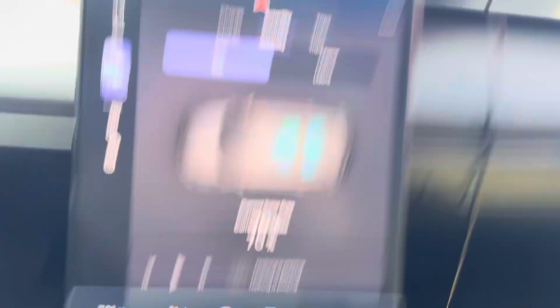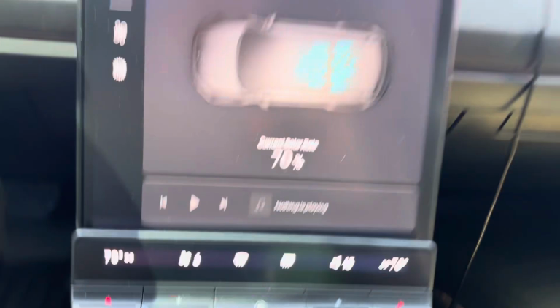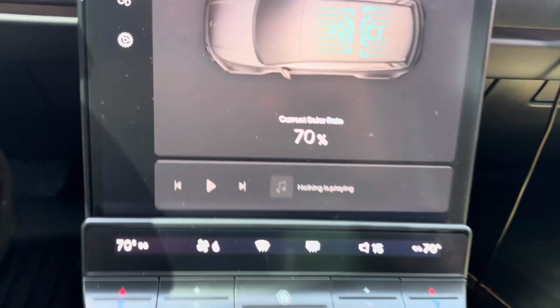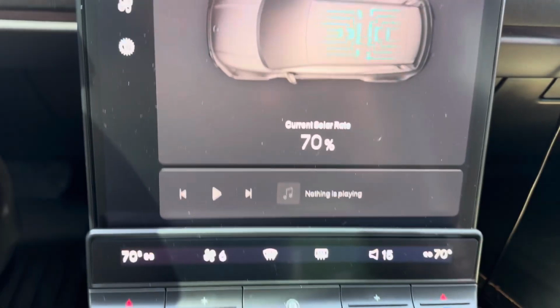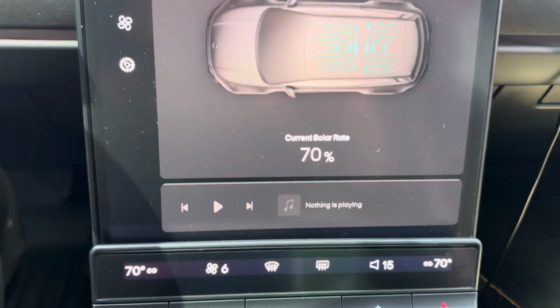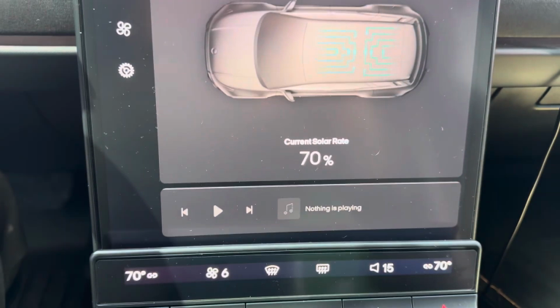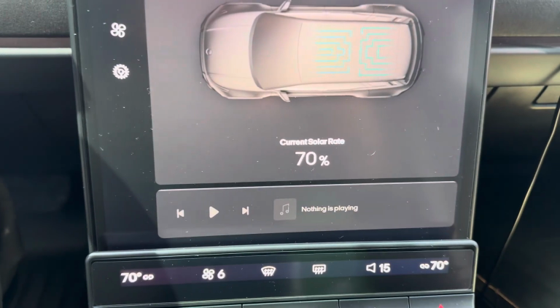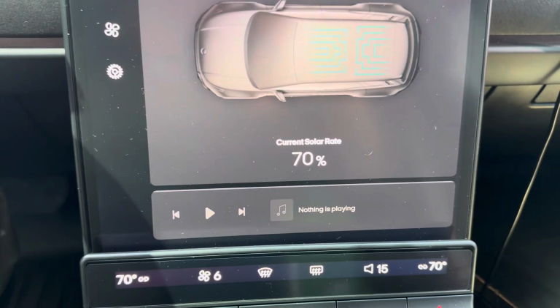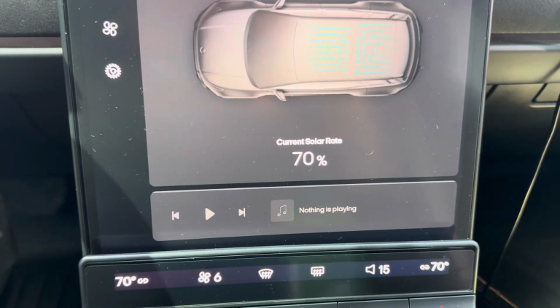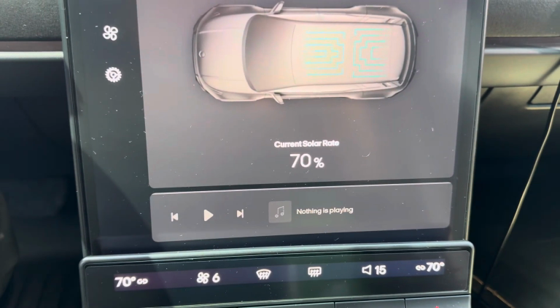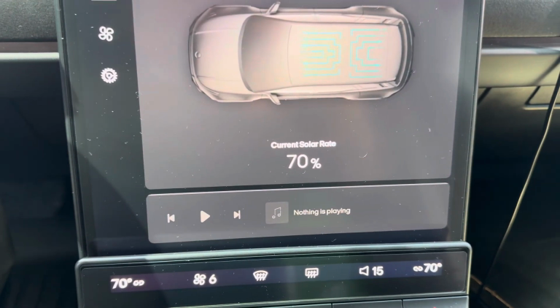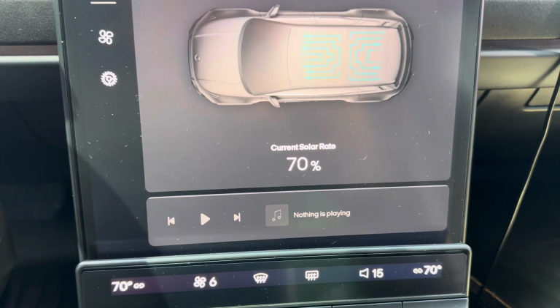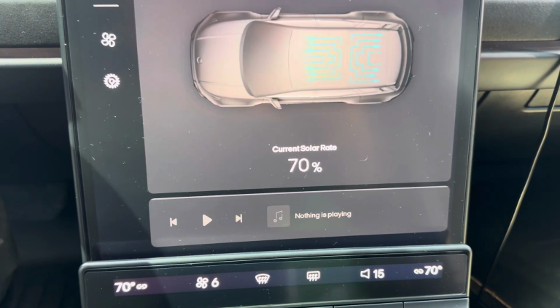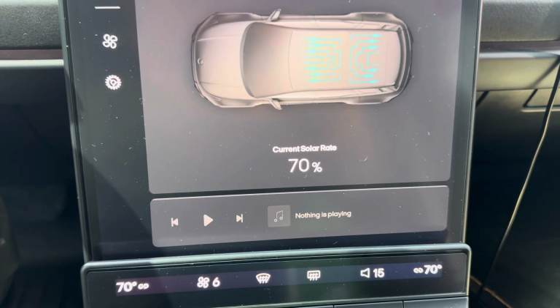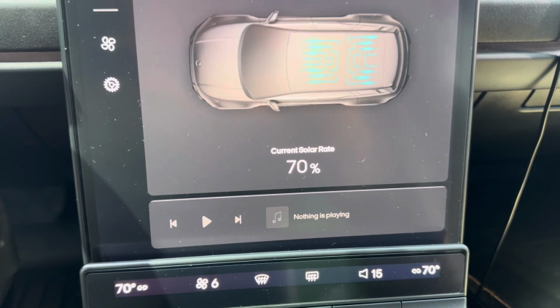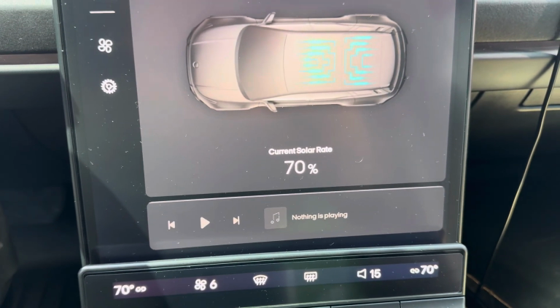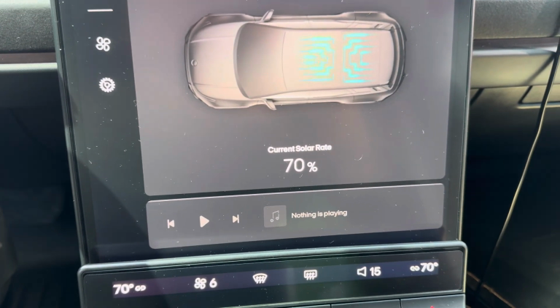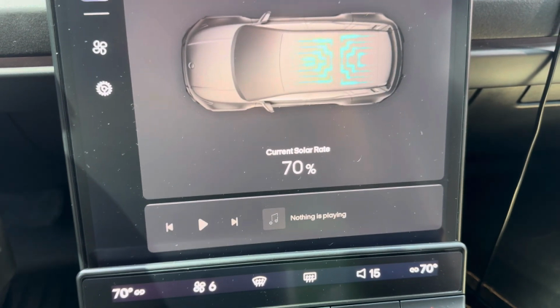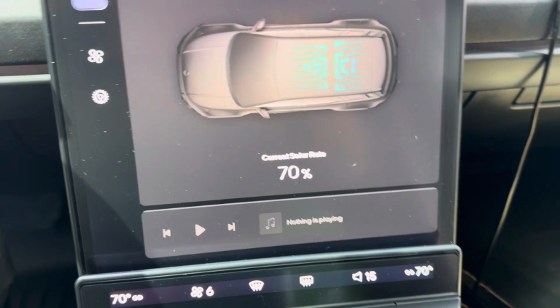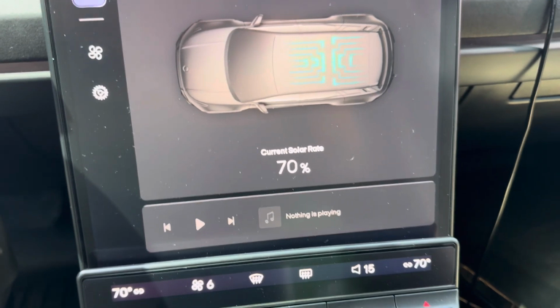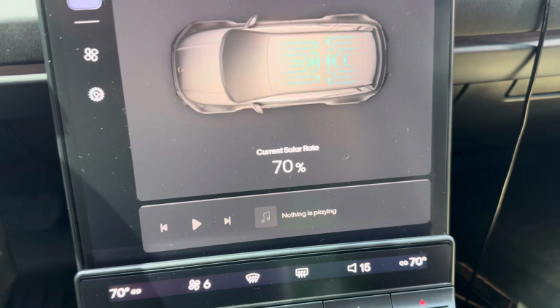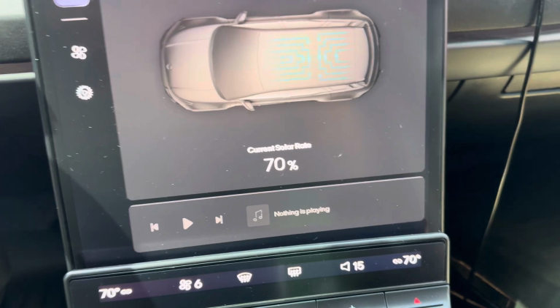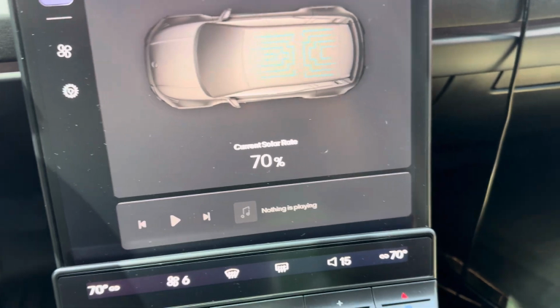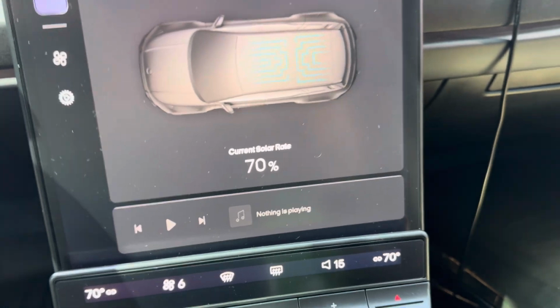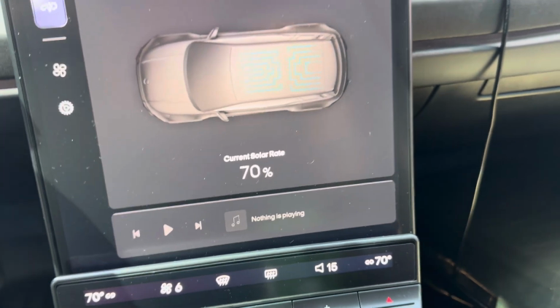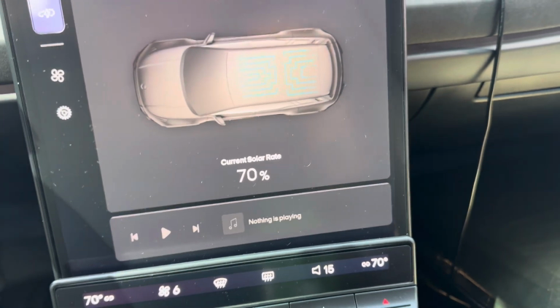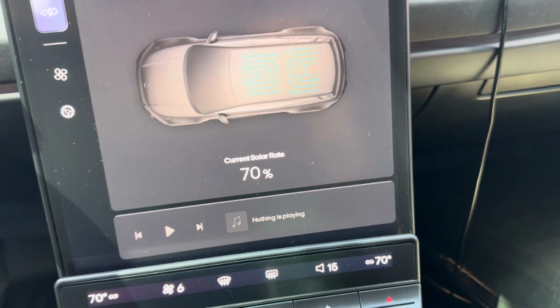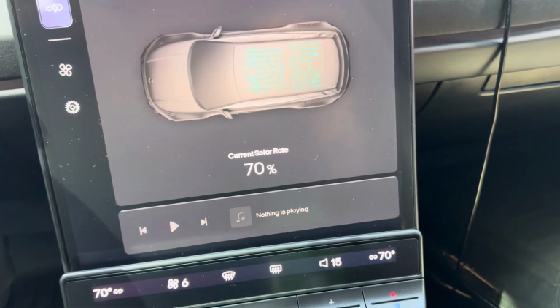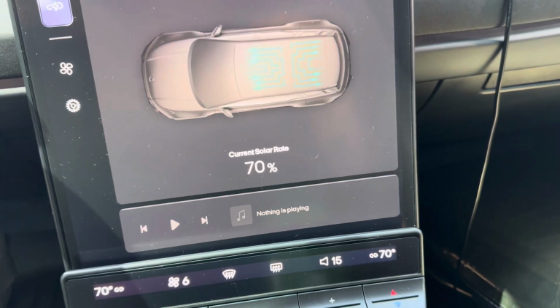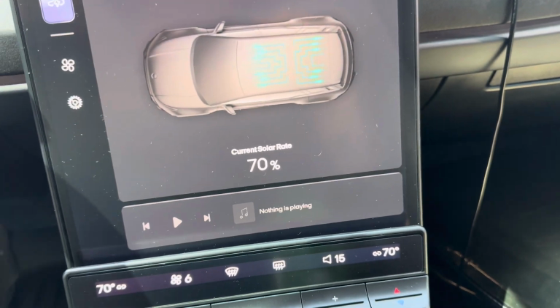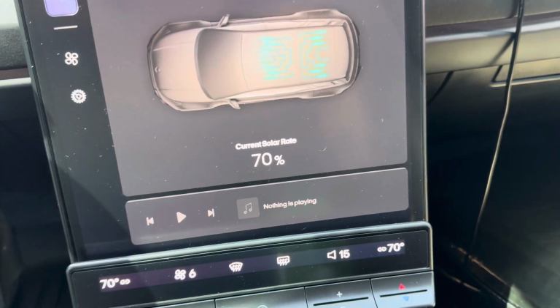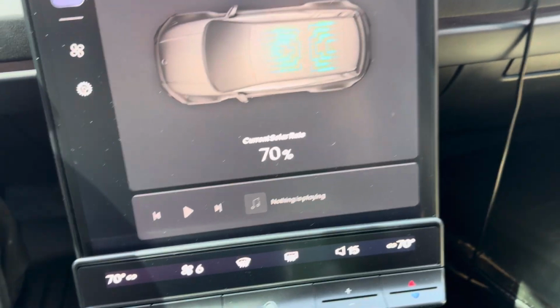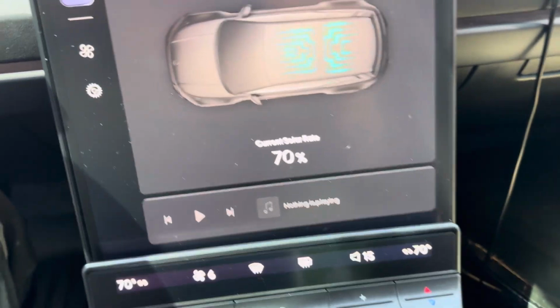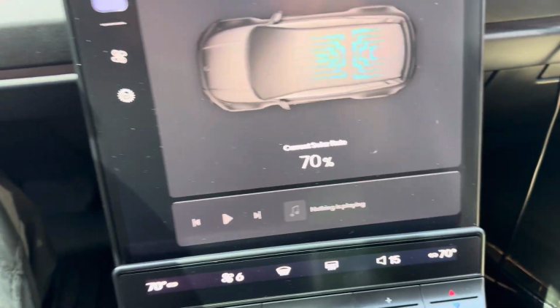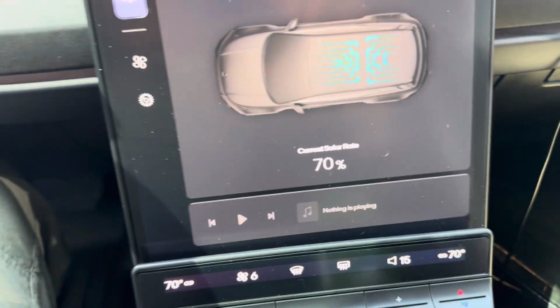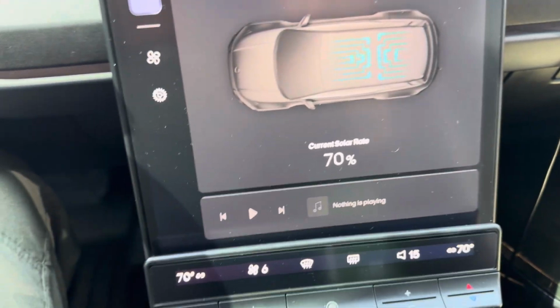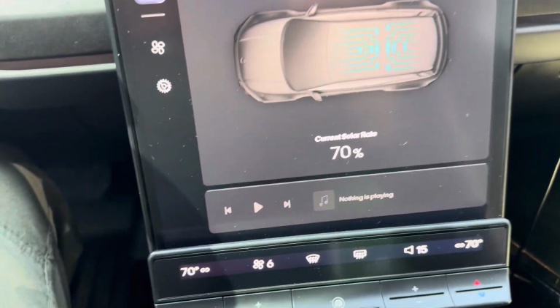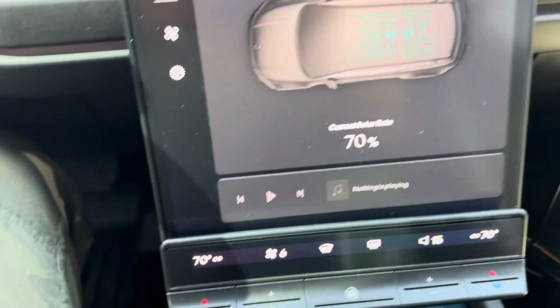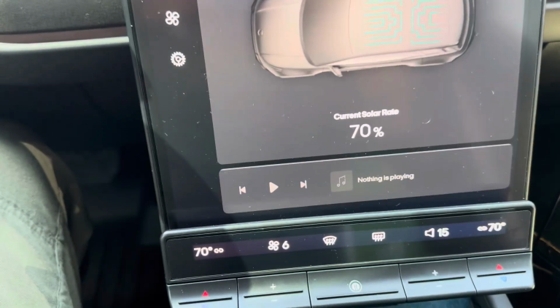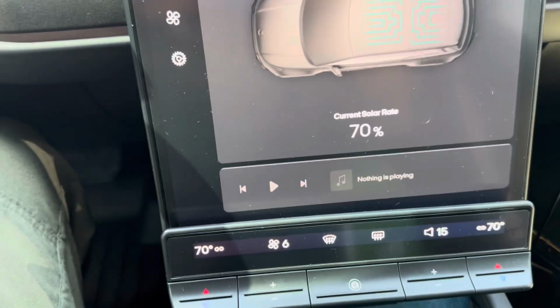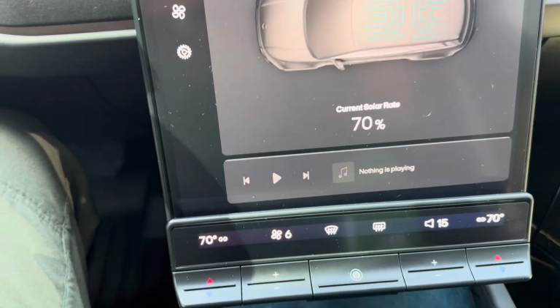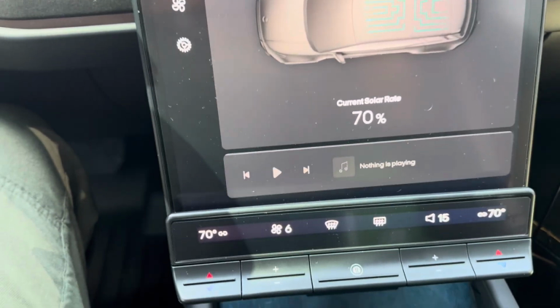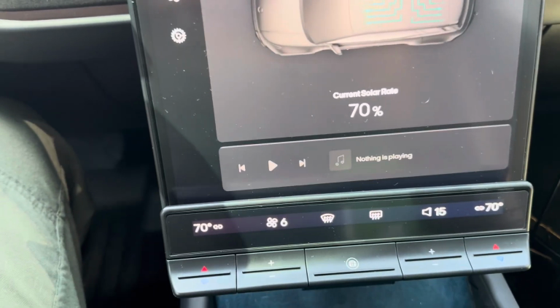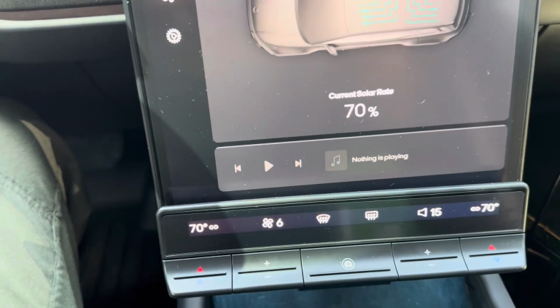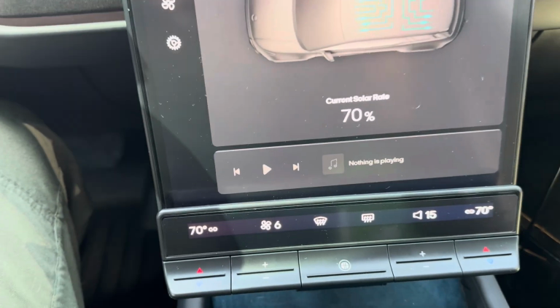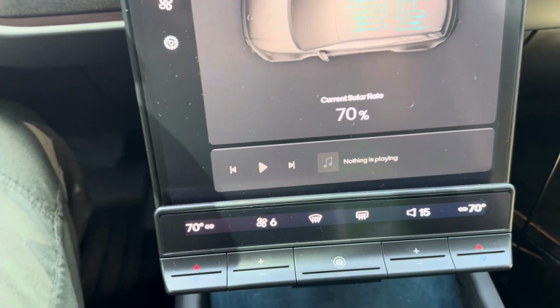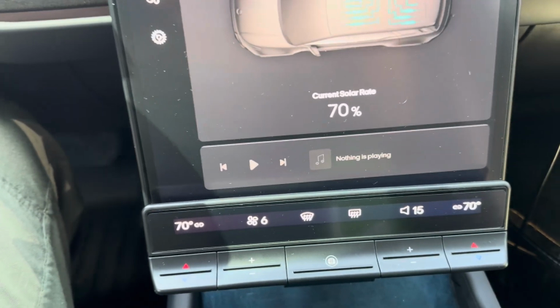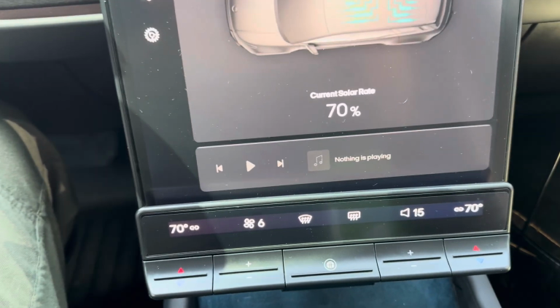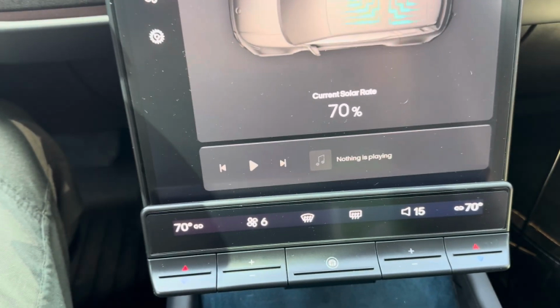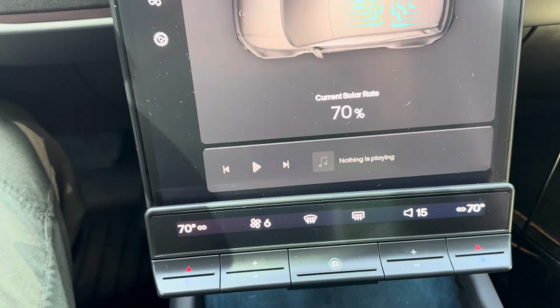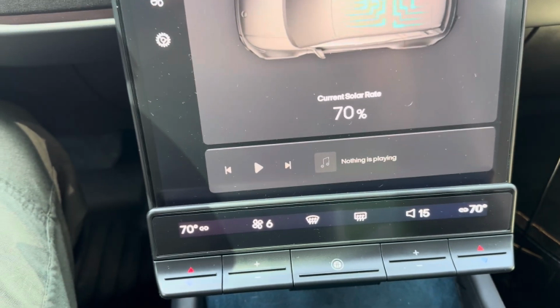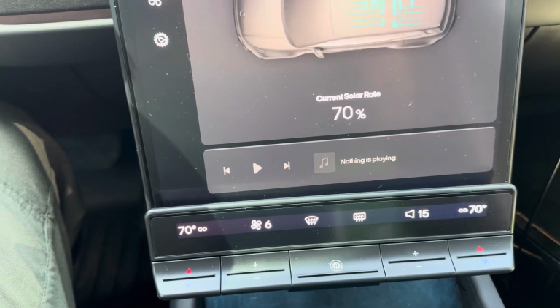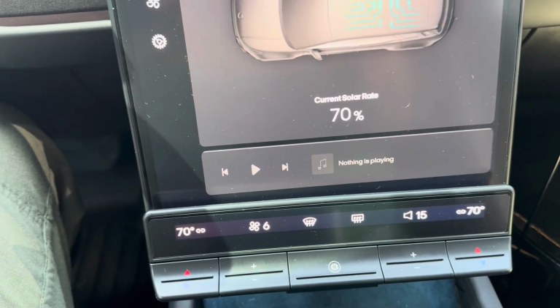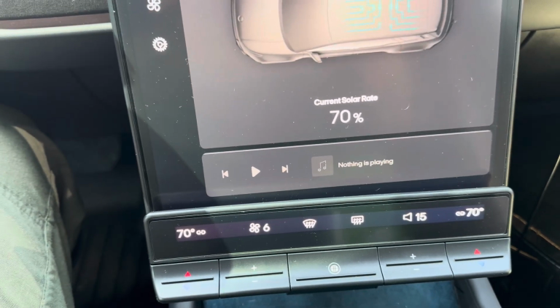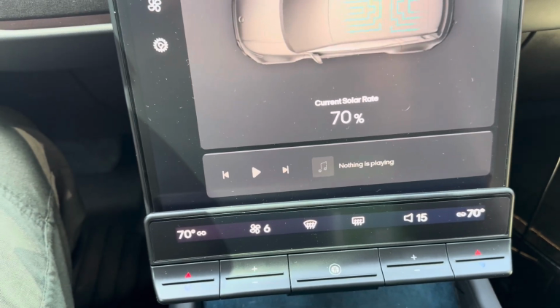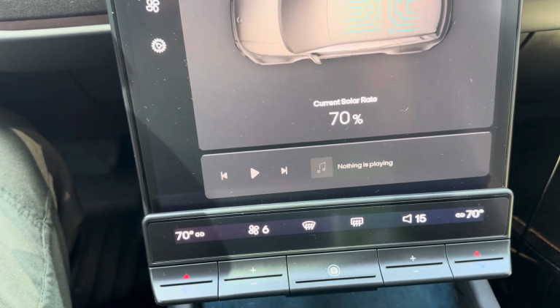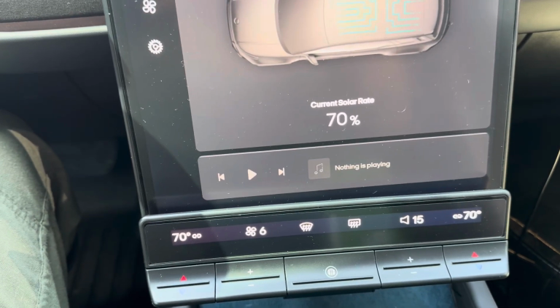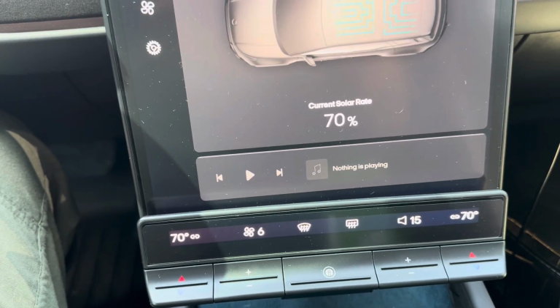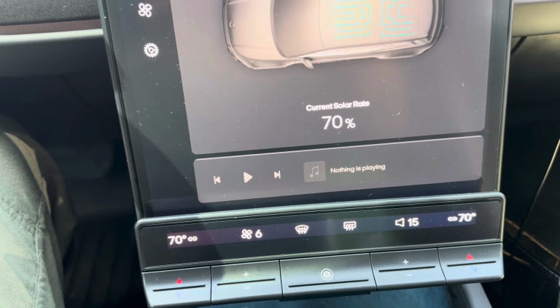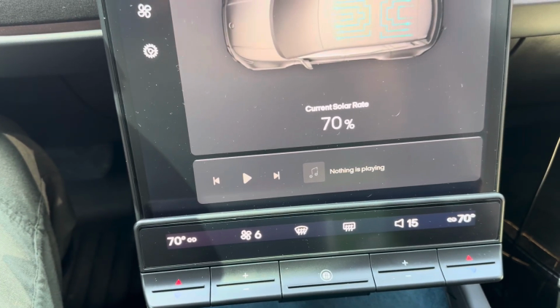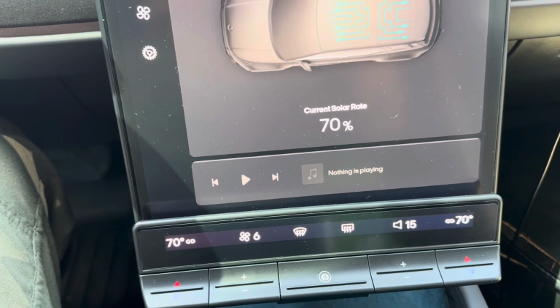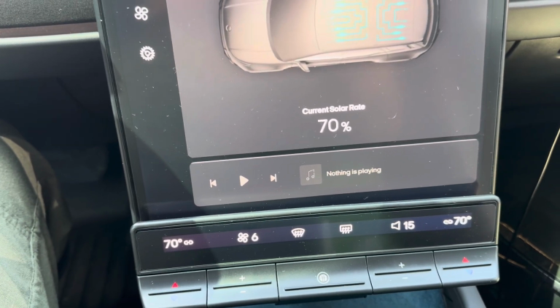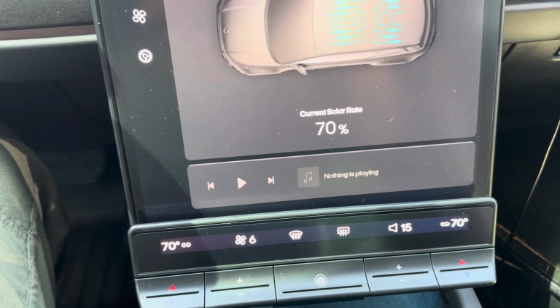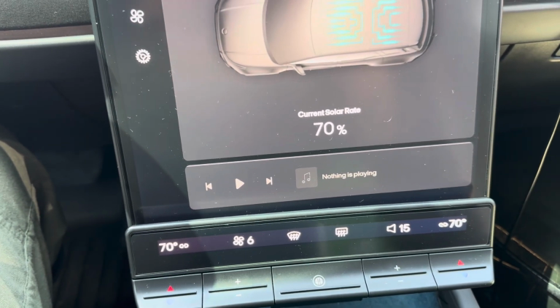Honestly it looks like there is no gain, but it definitely is a lot cooler. Now we know.